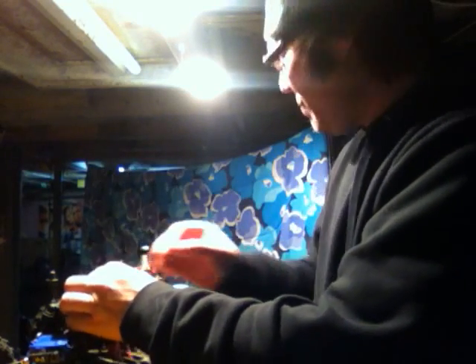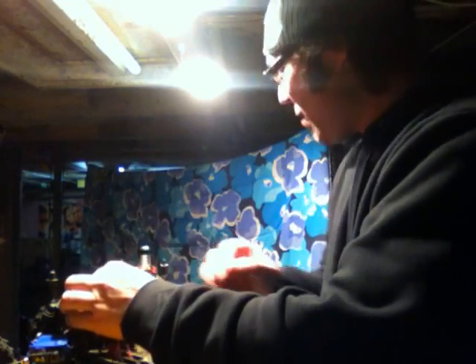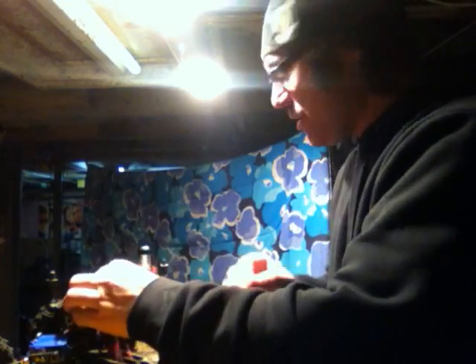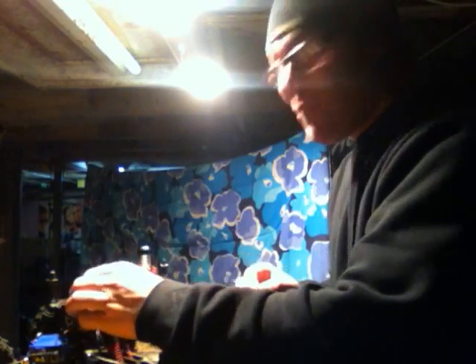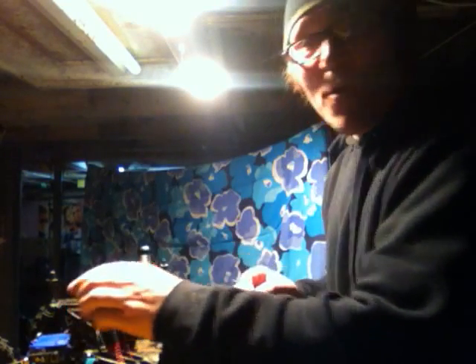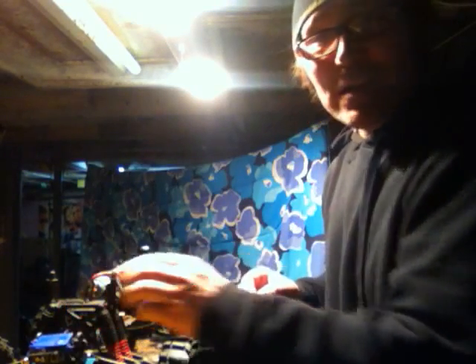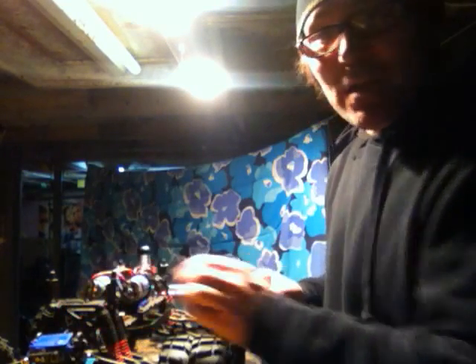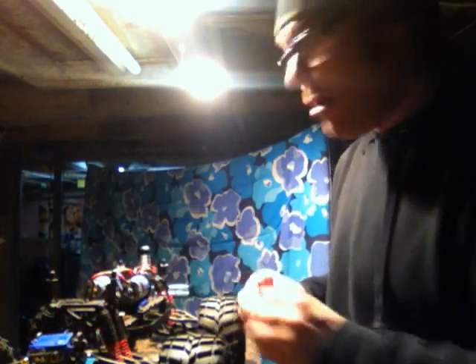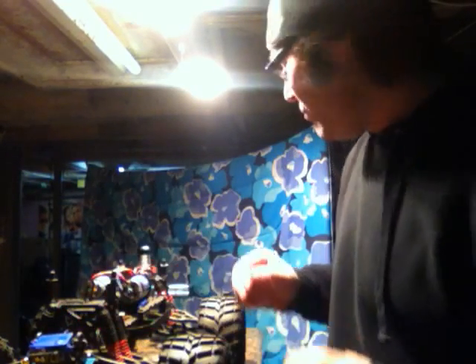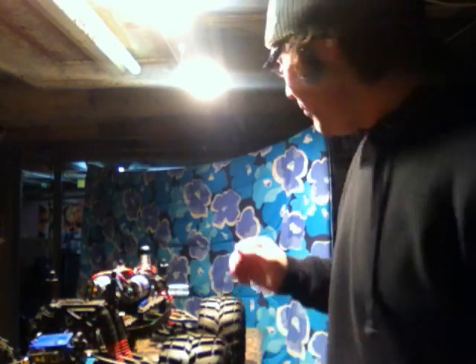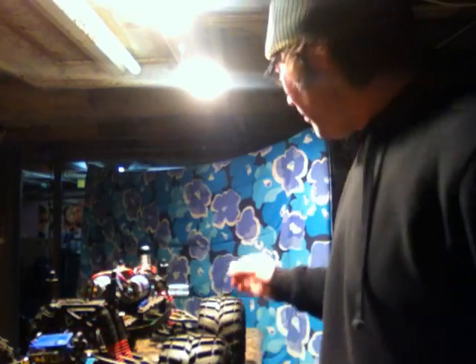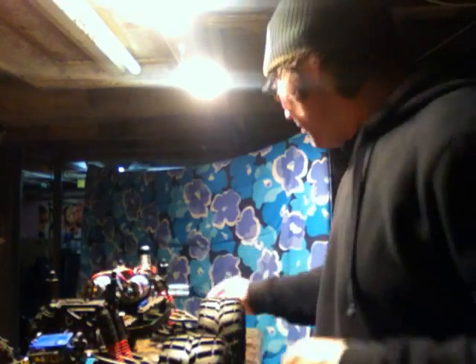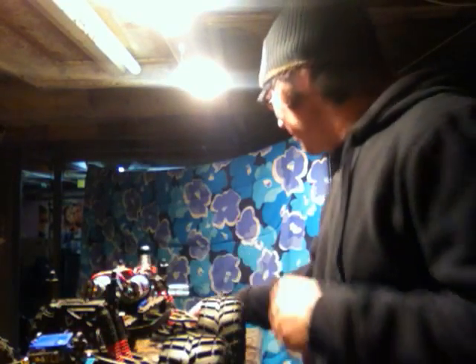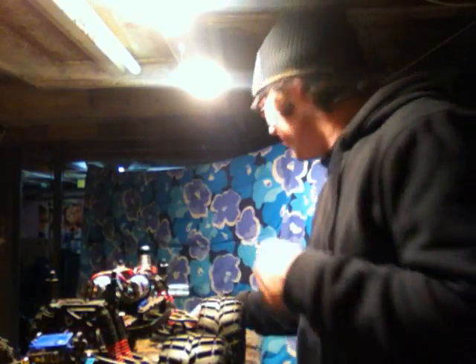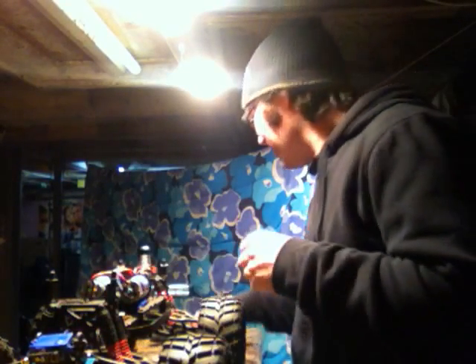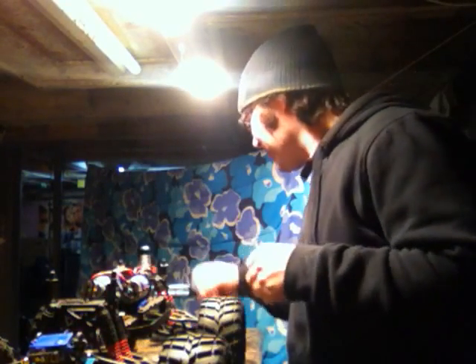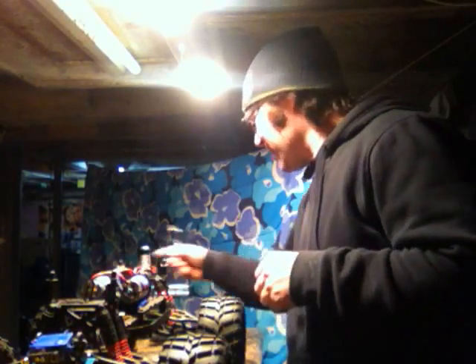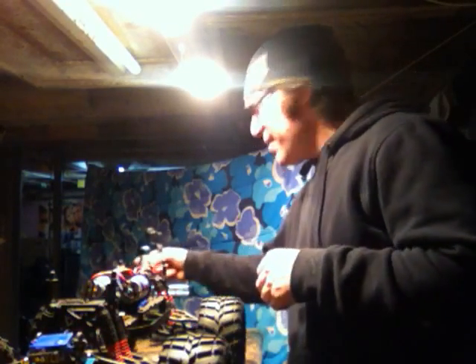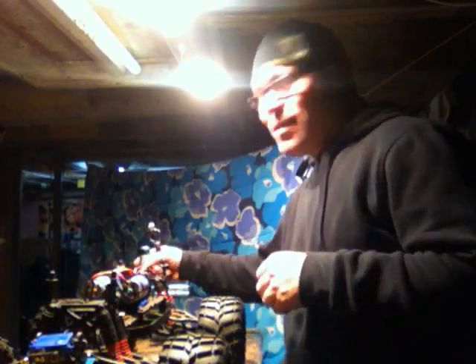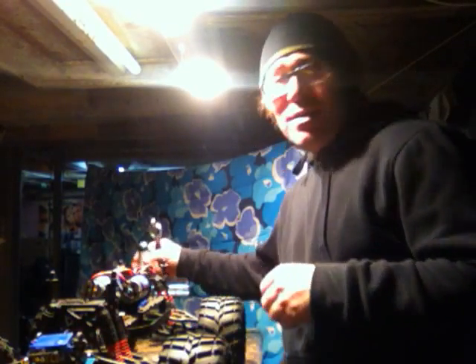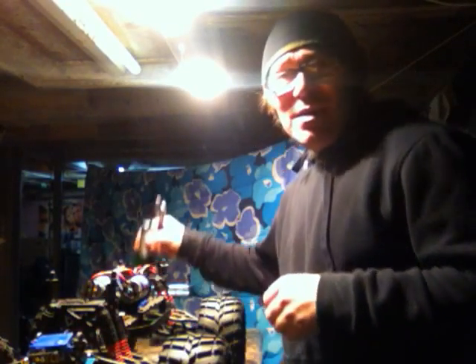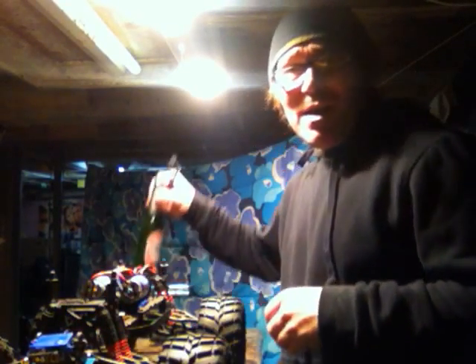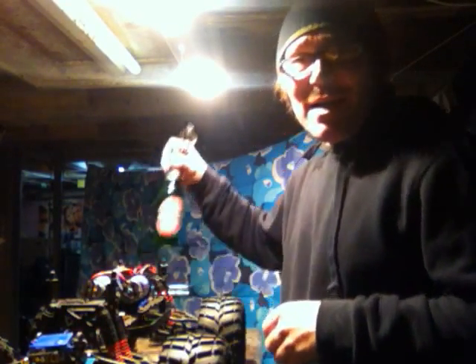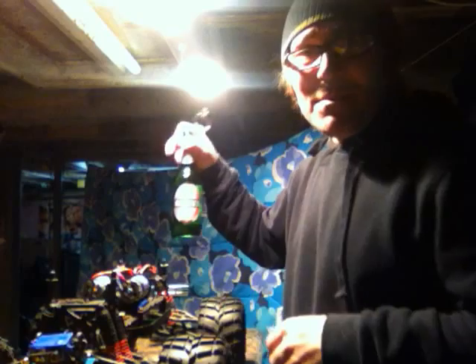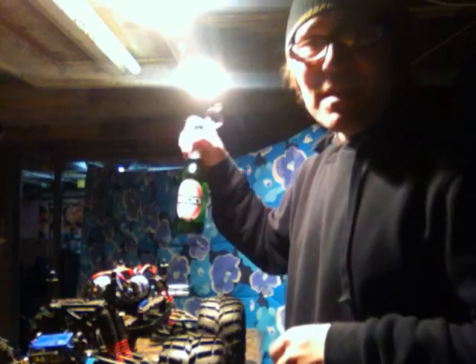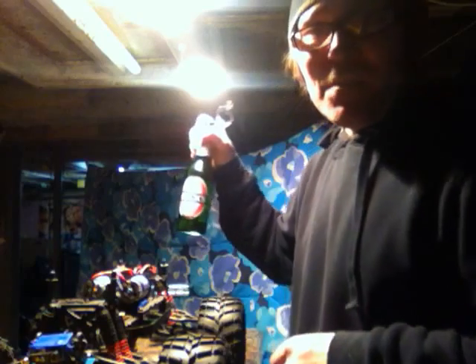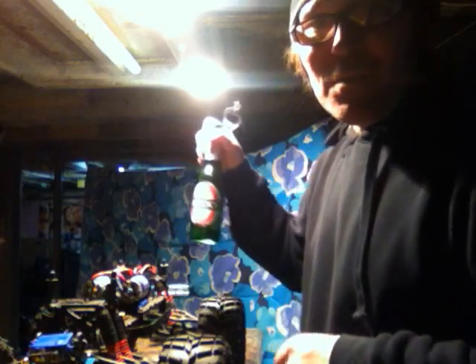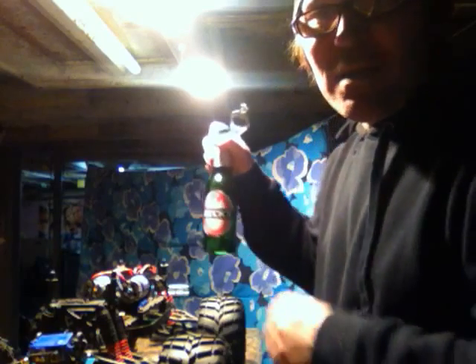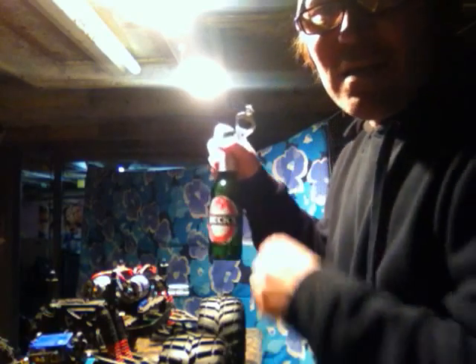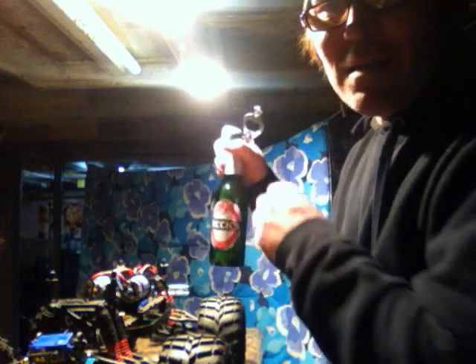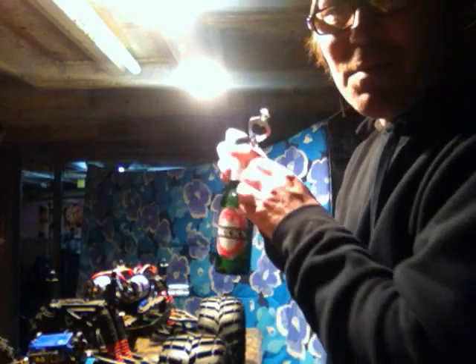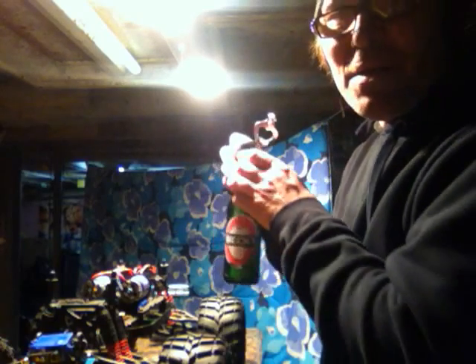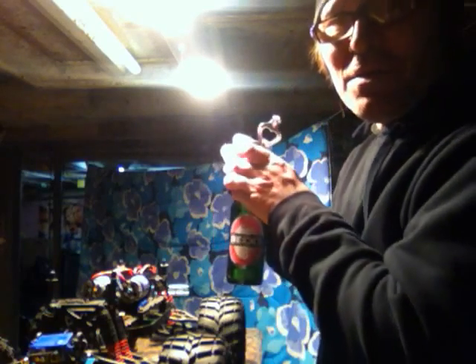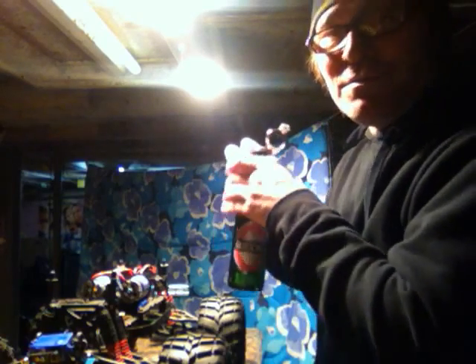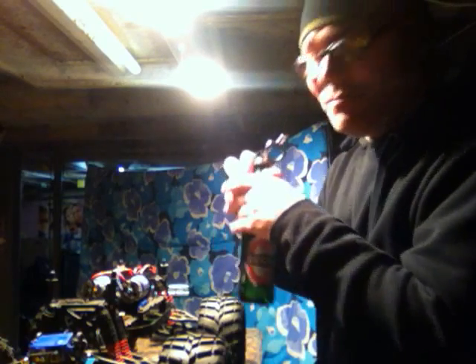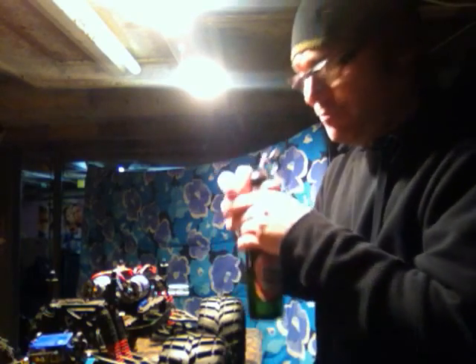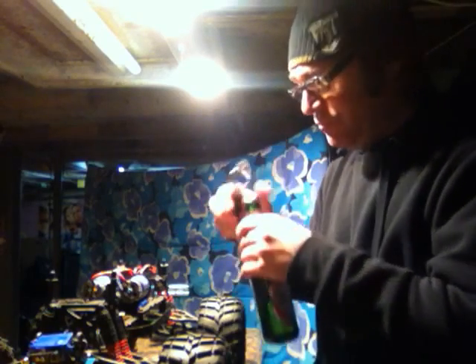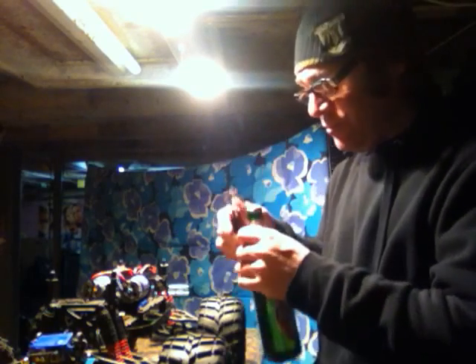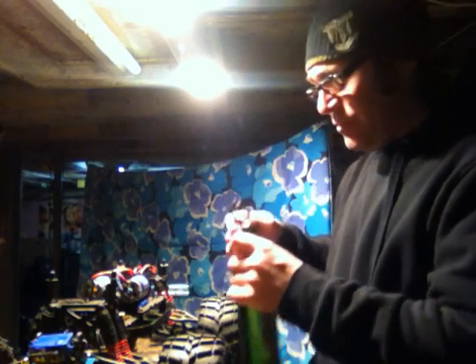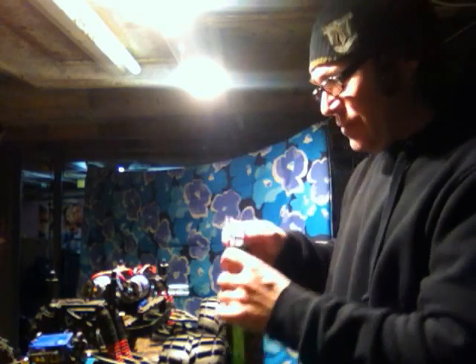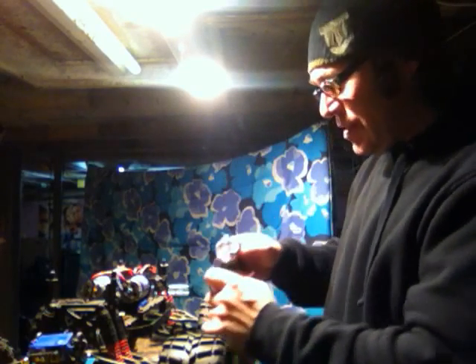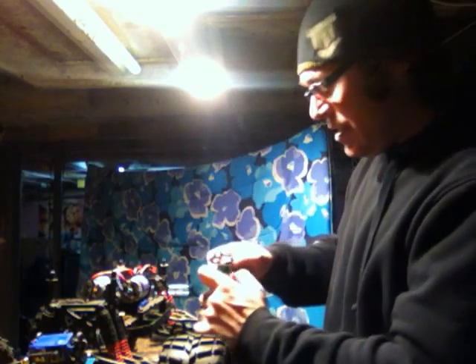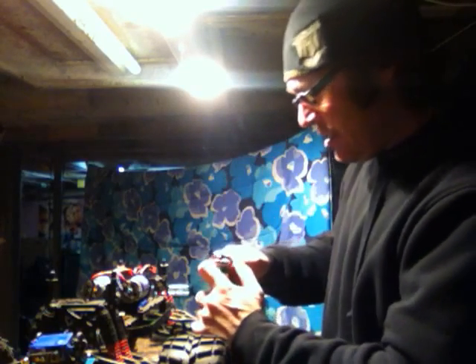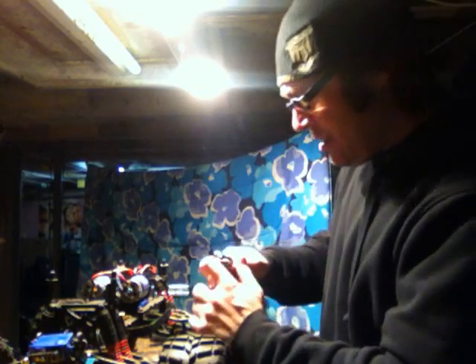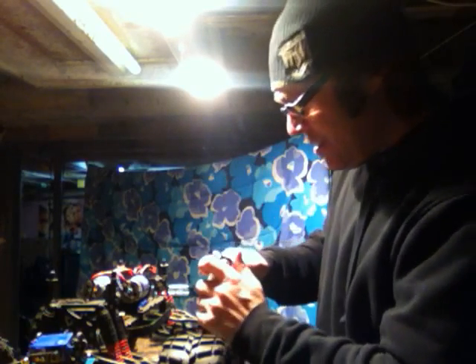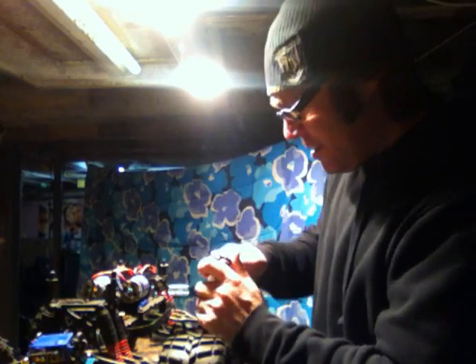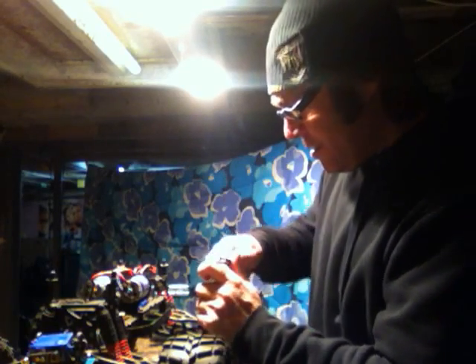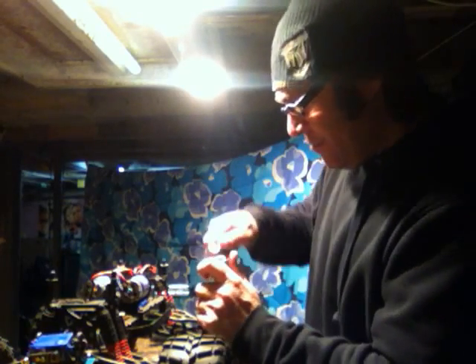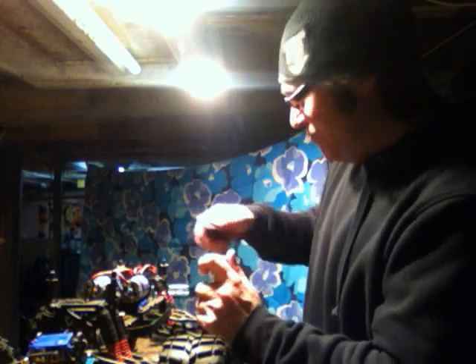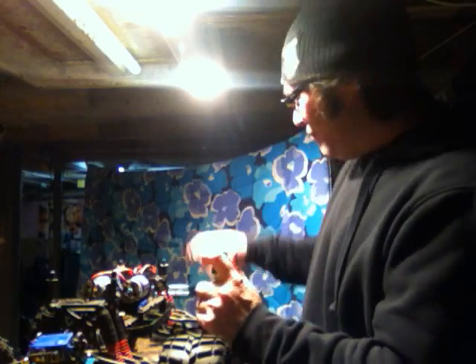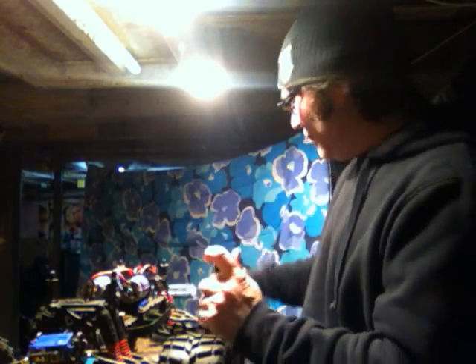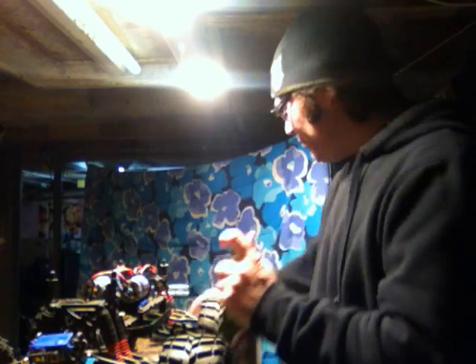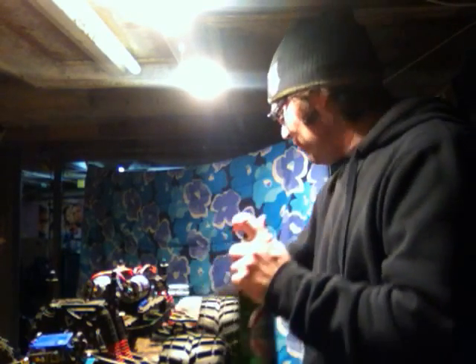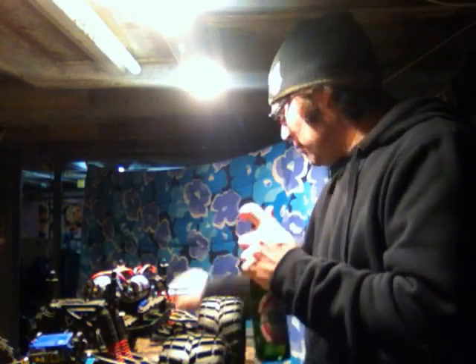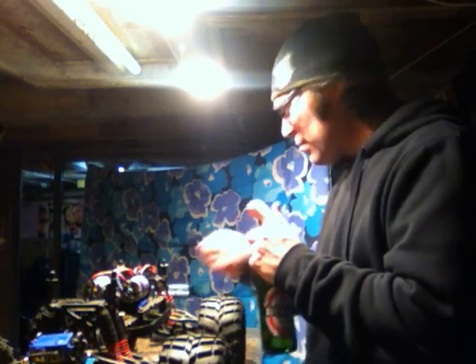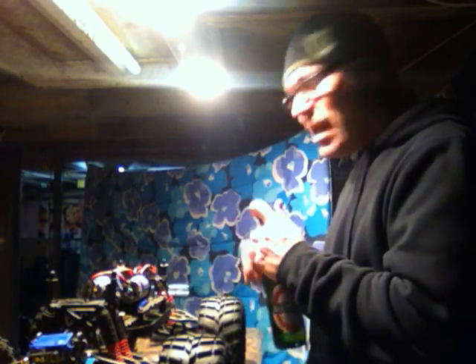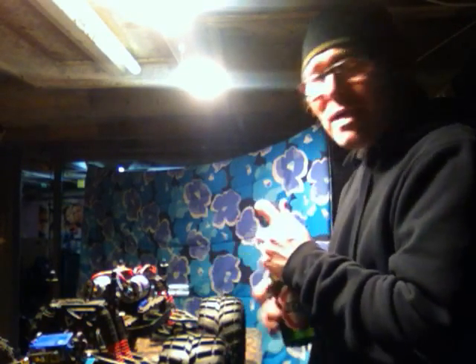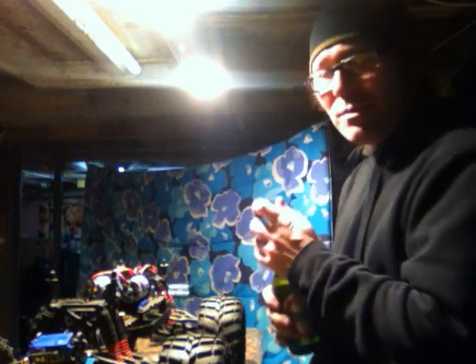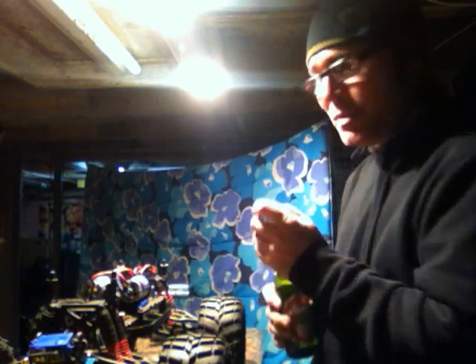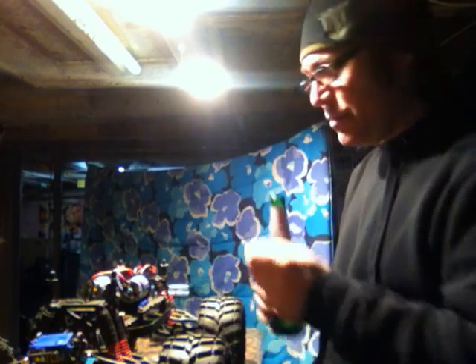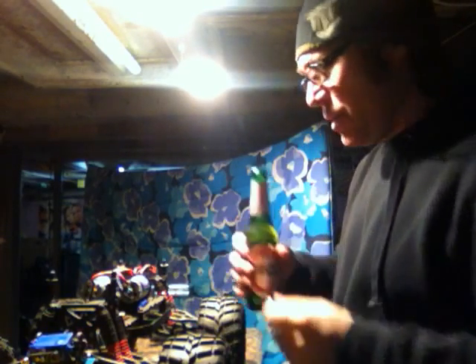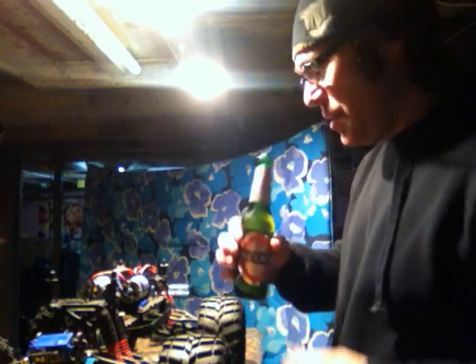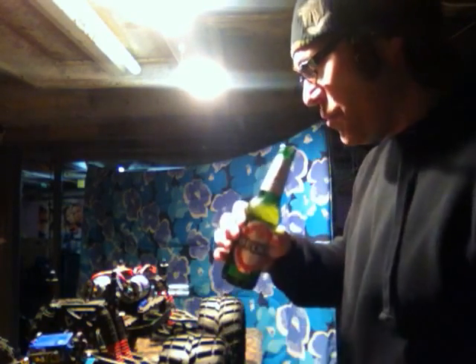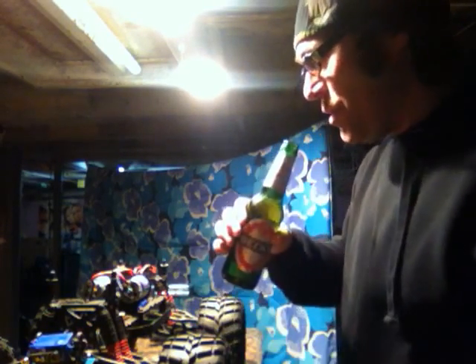Anyways, before I start, I'm going to have myself a little beer. Relax a bit while I do it.